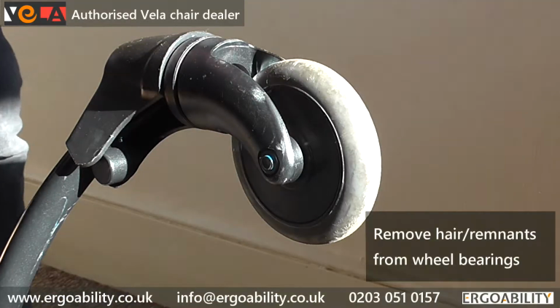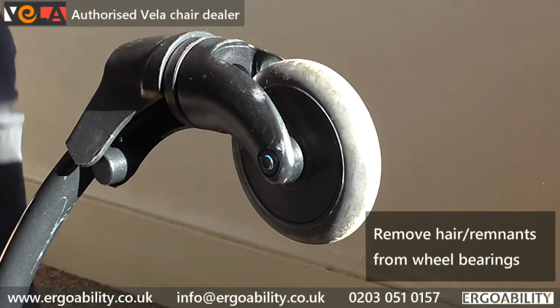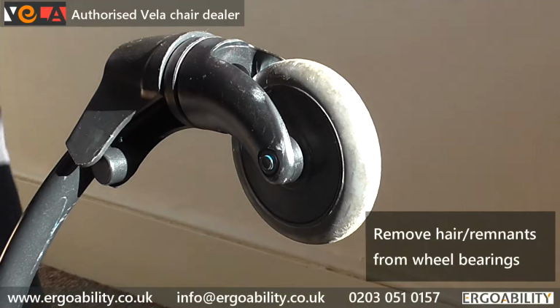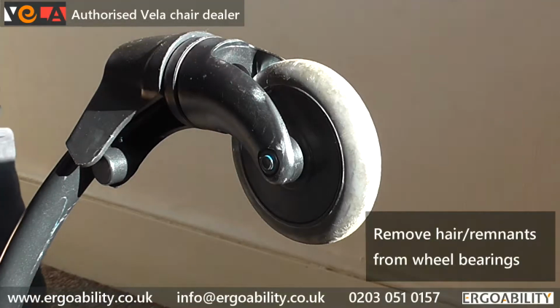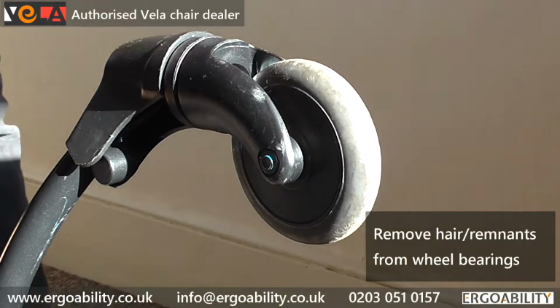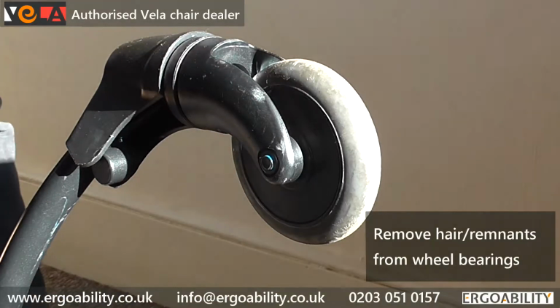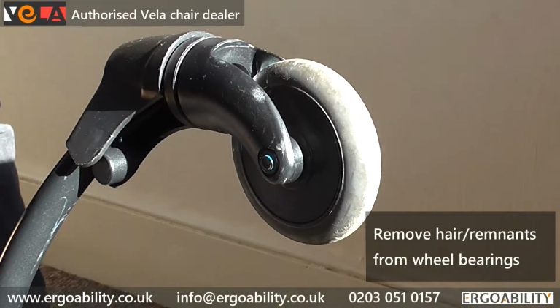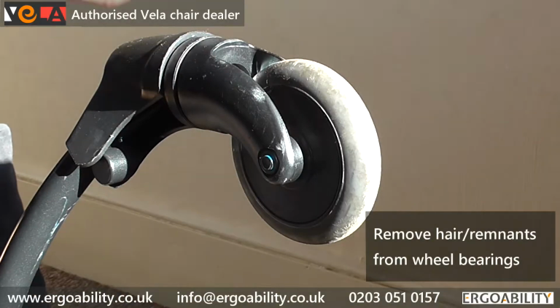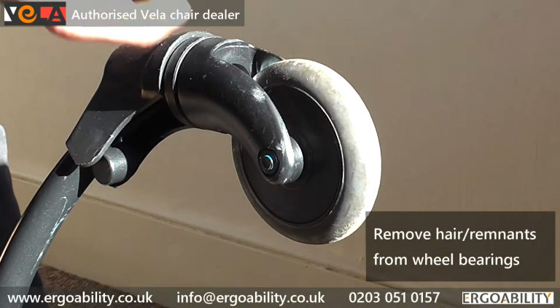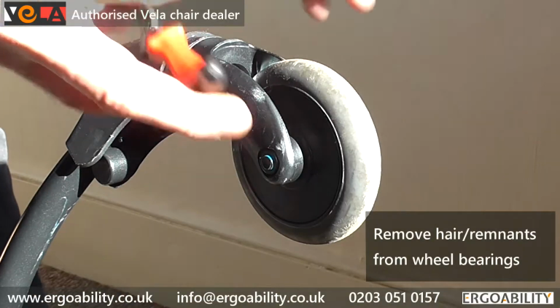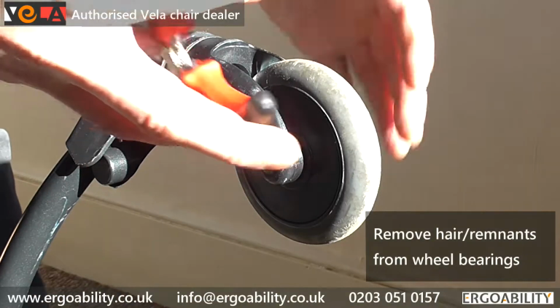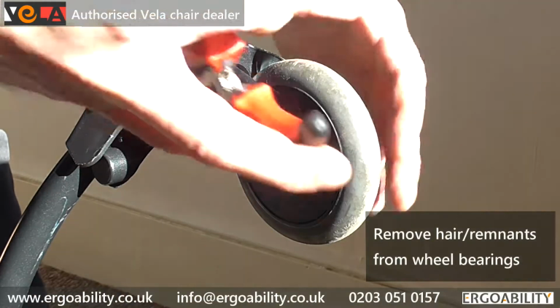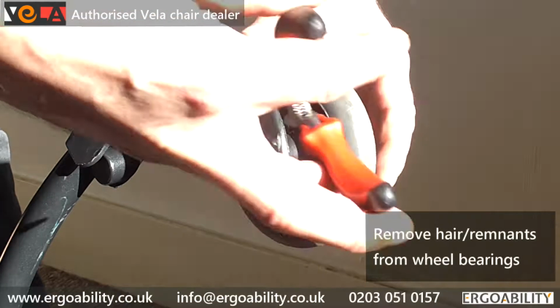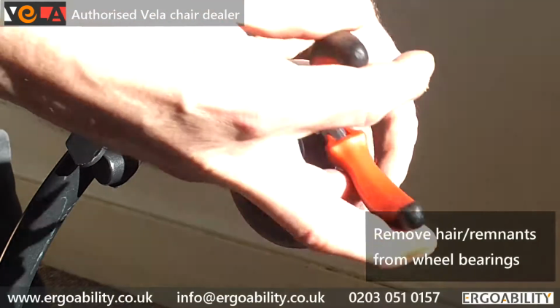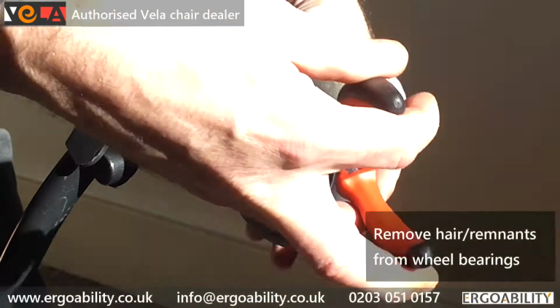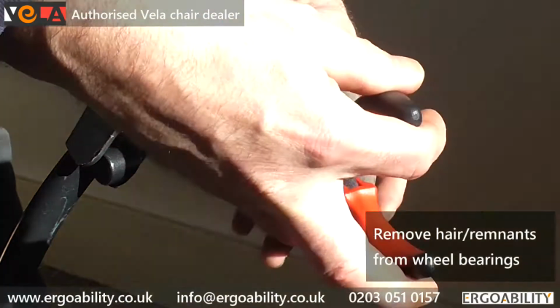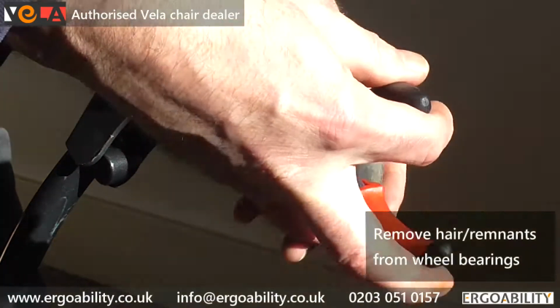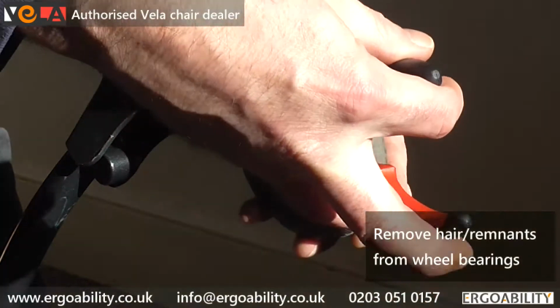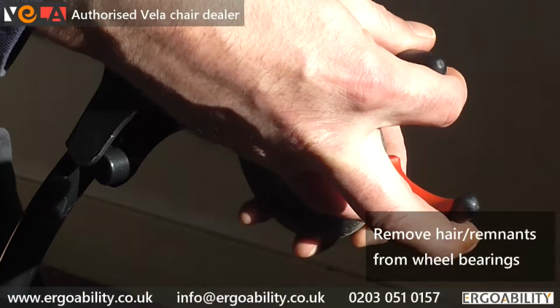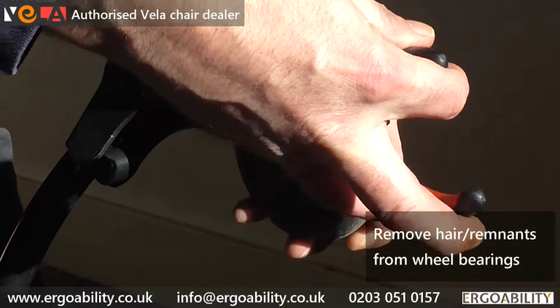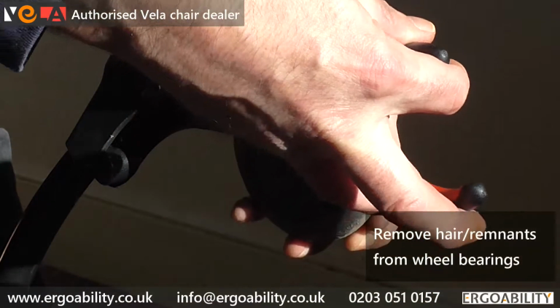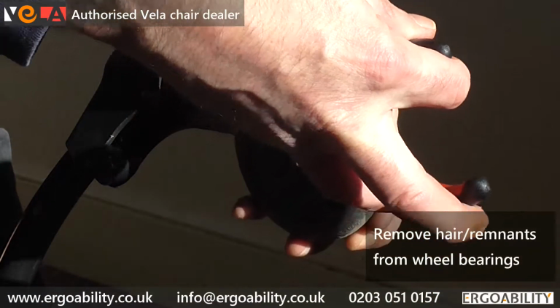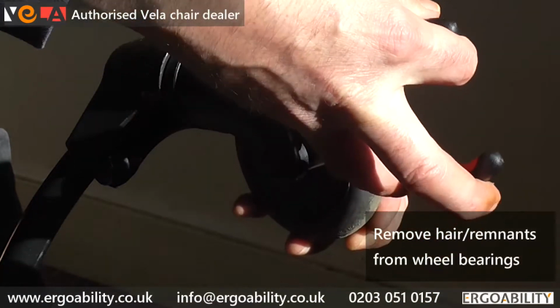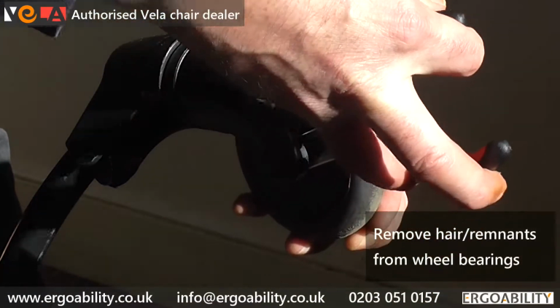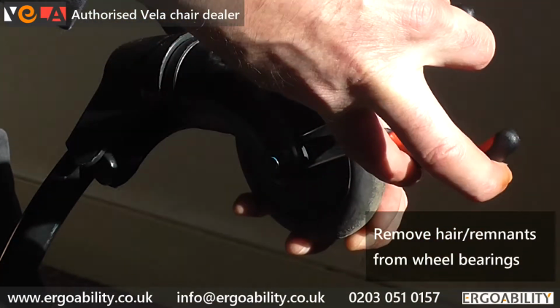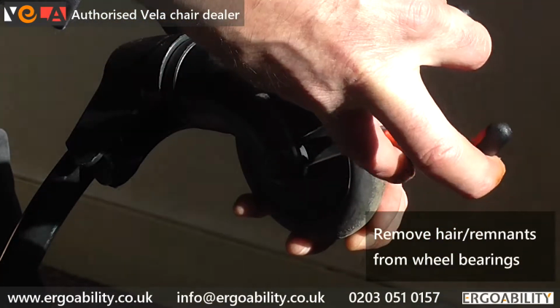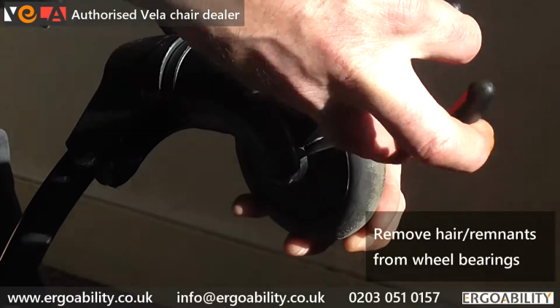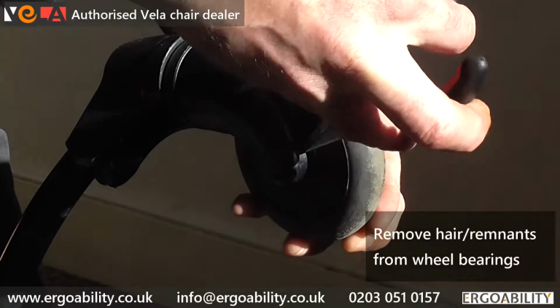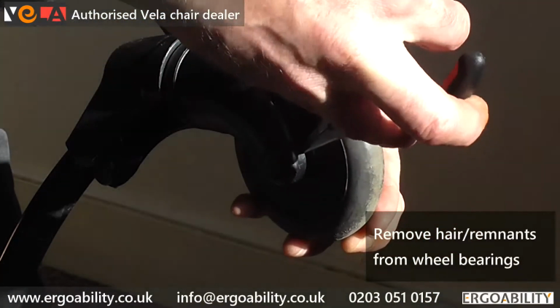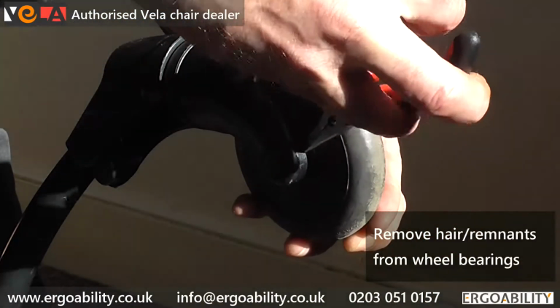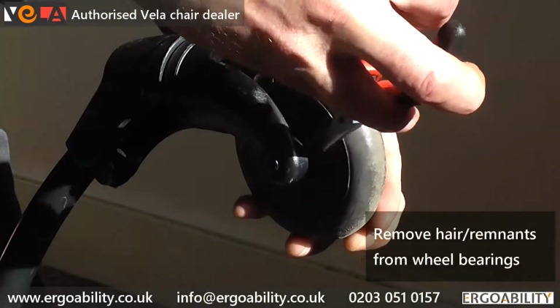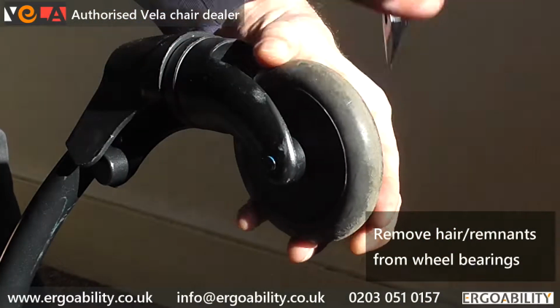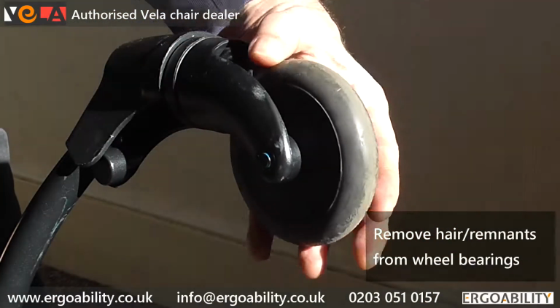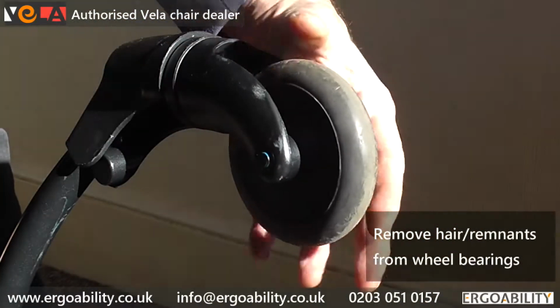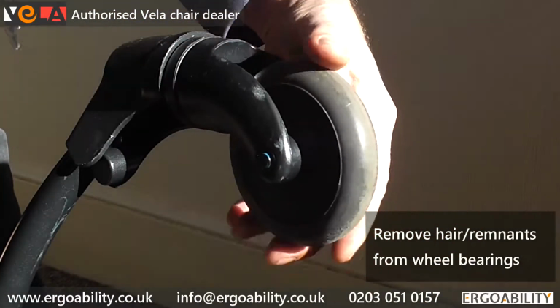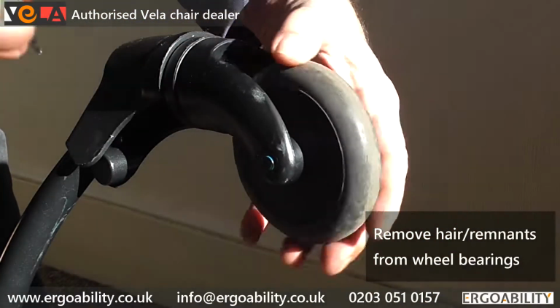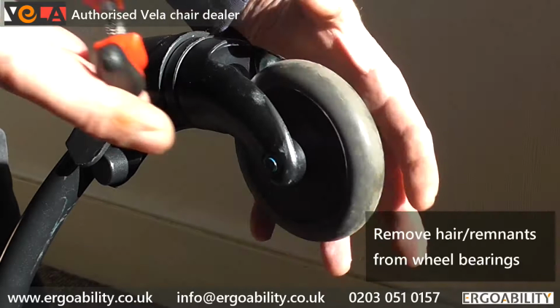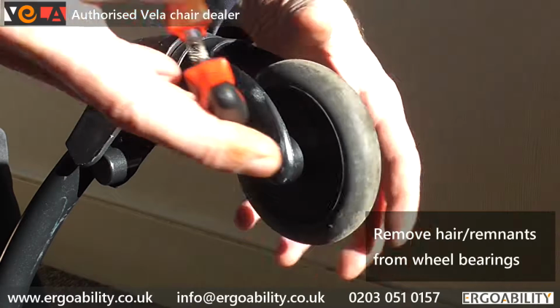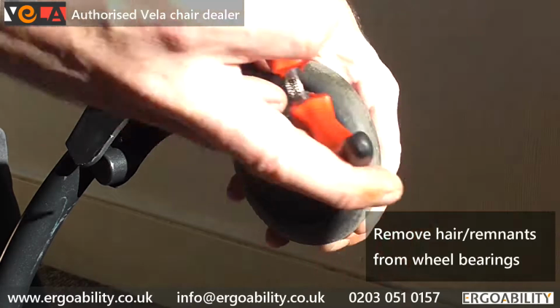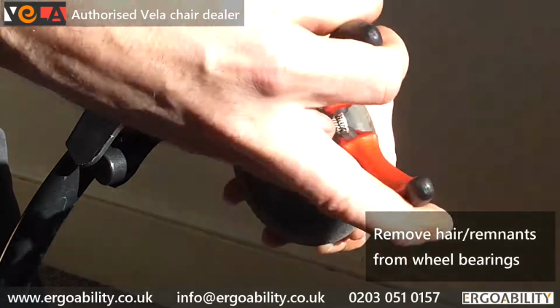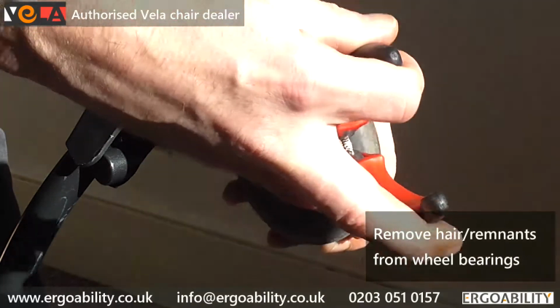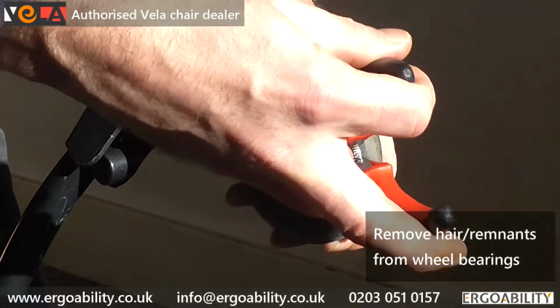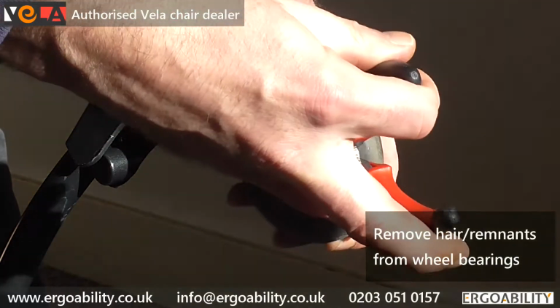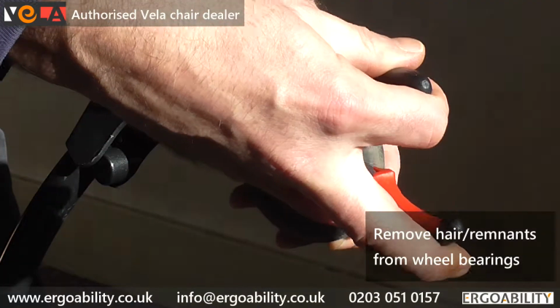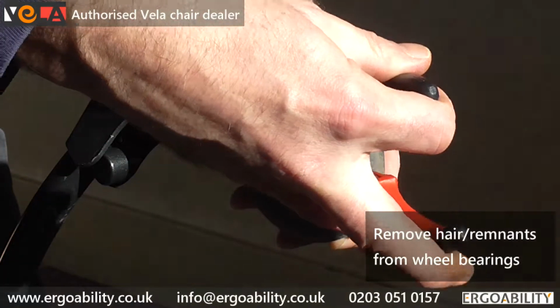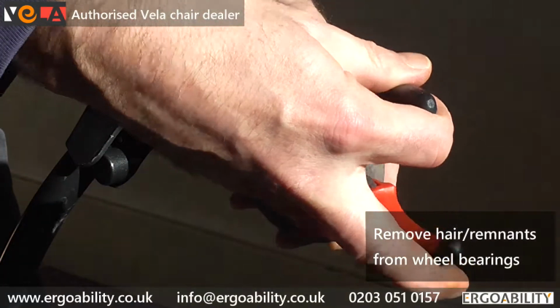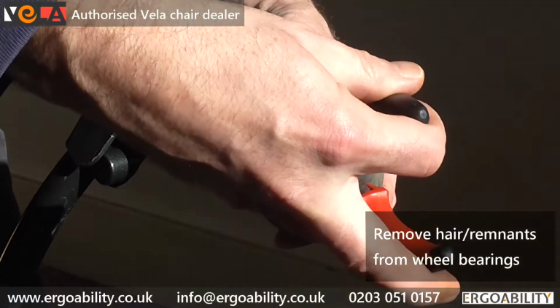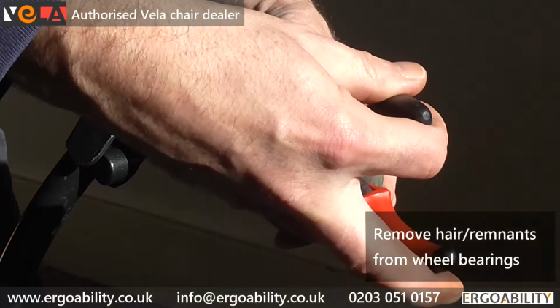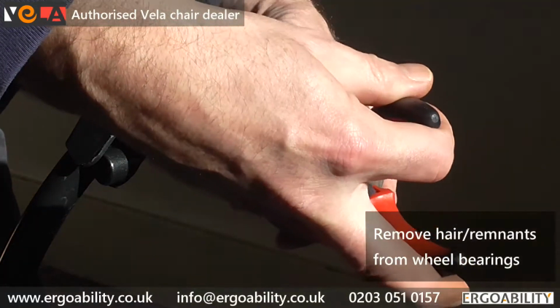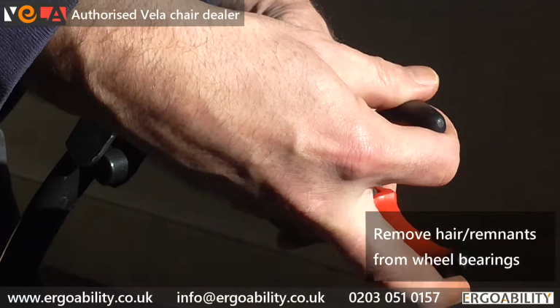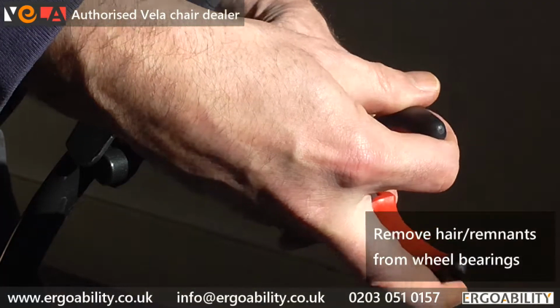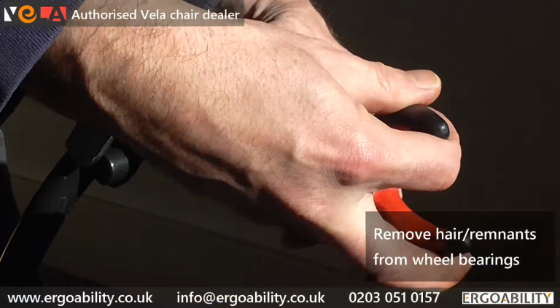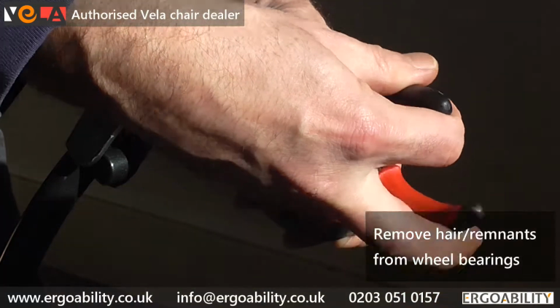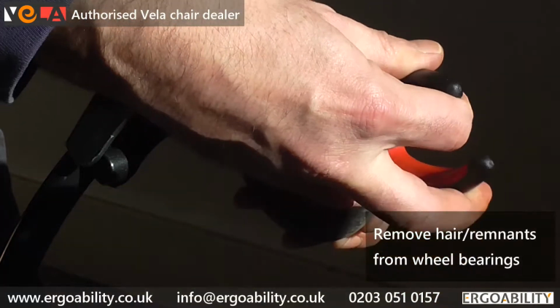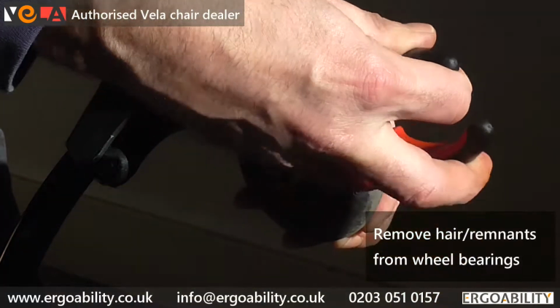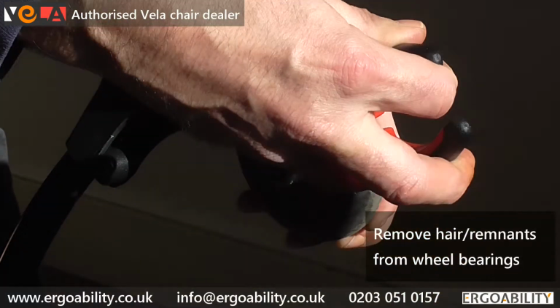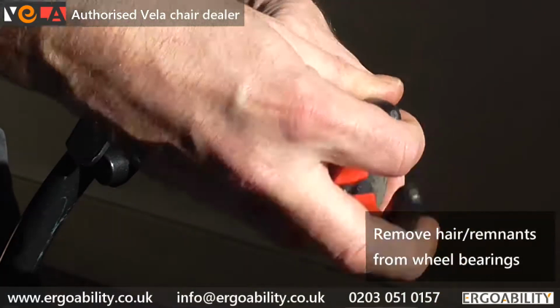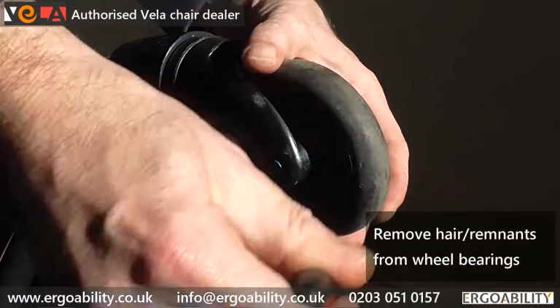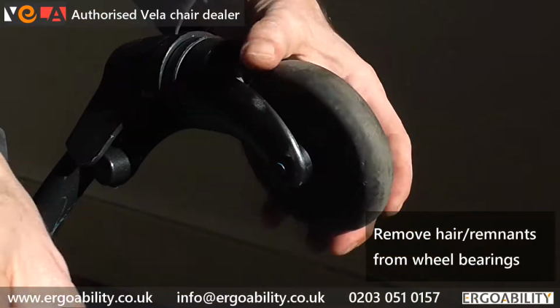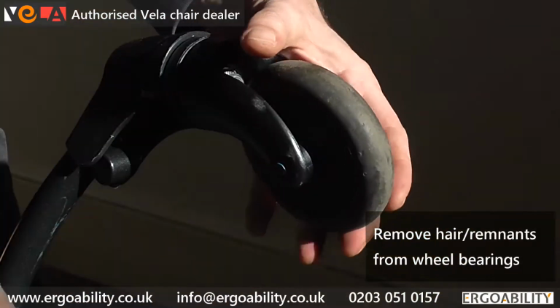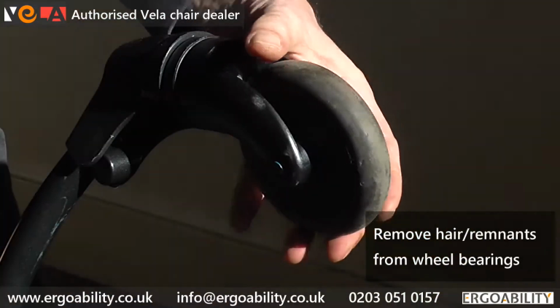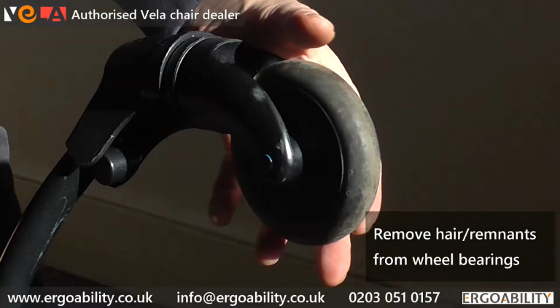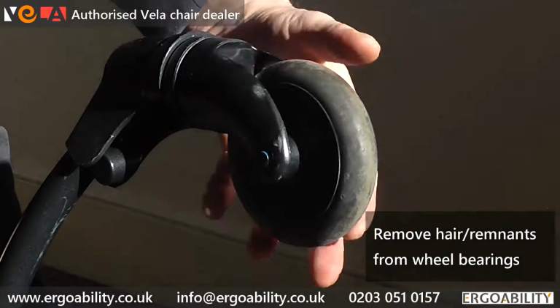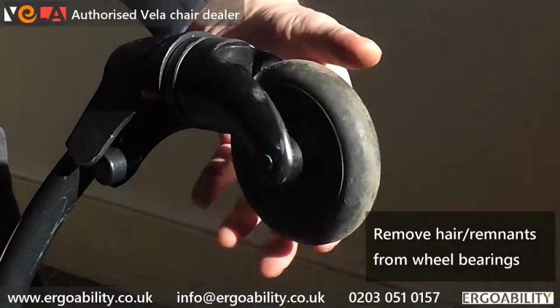We recommend that the wheels are checked regularly to remove any thread remnants or hairs that might obstruct free movement.